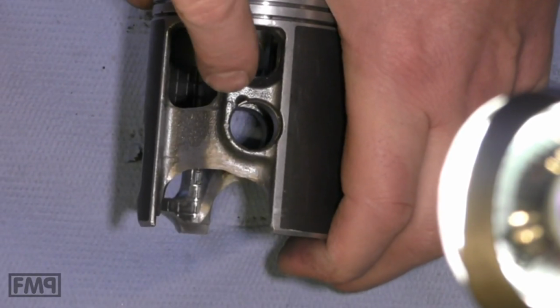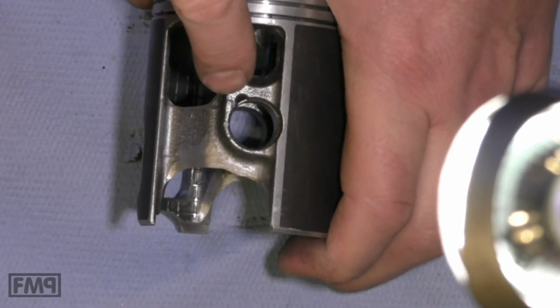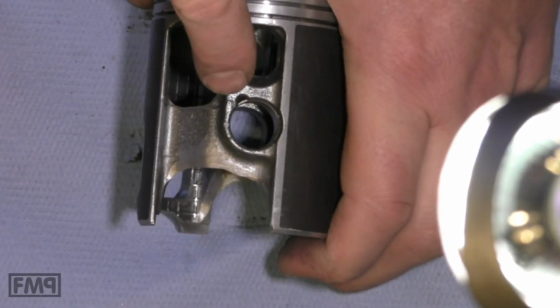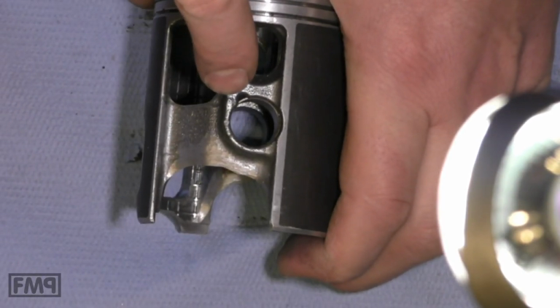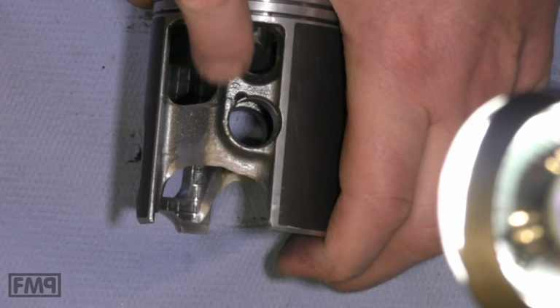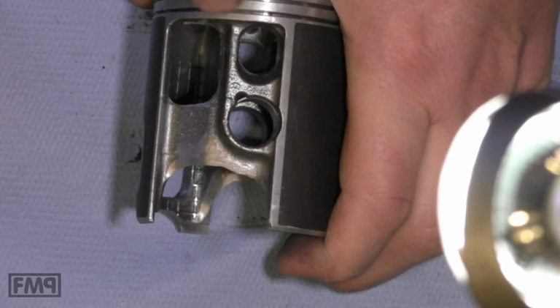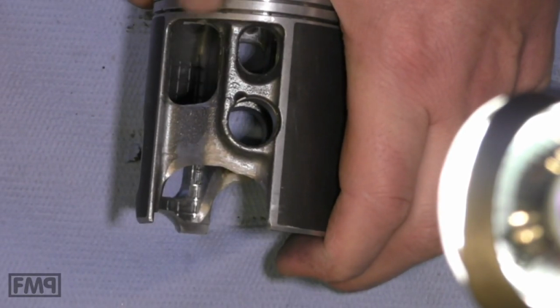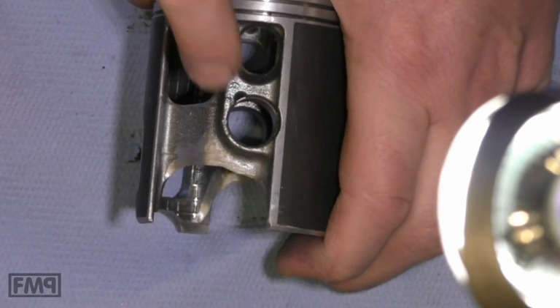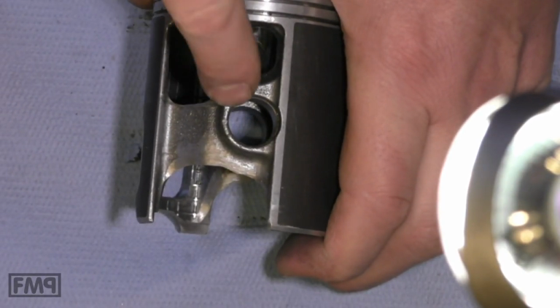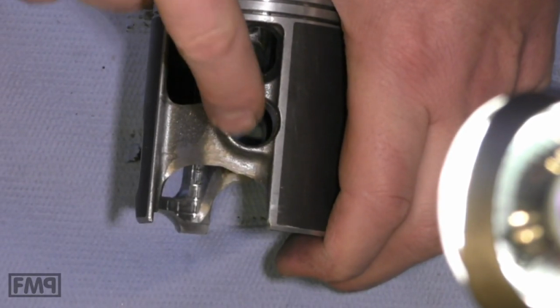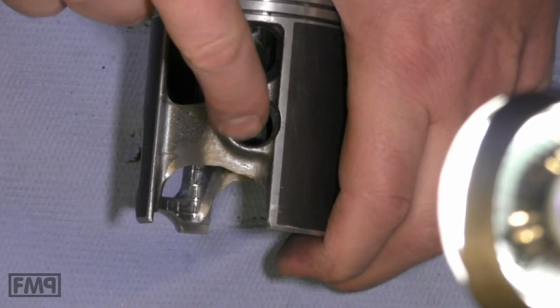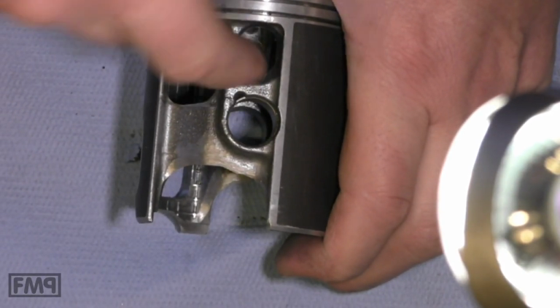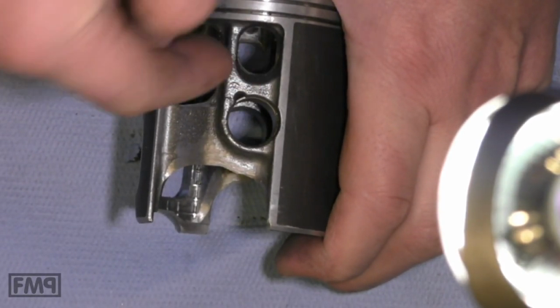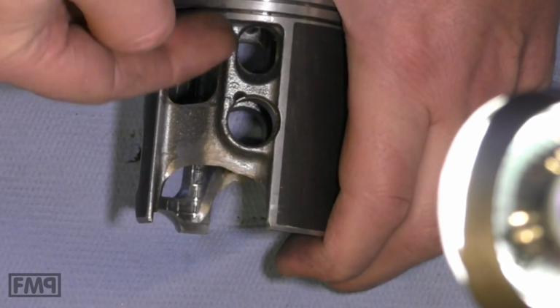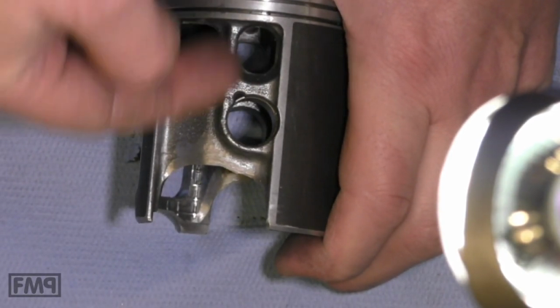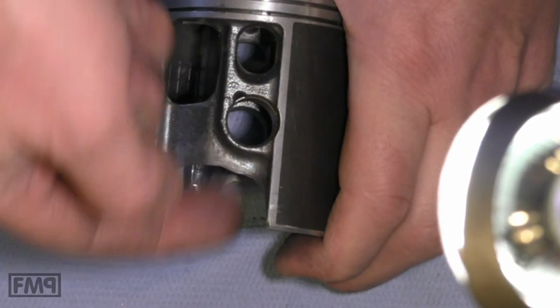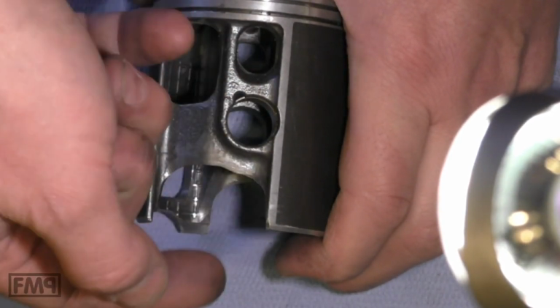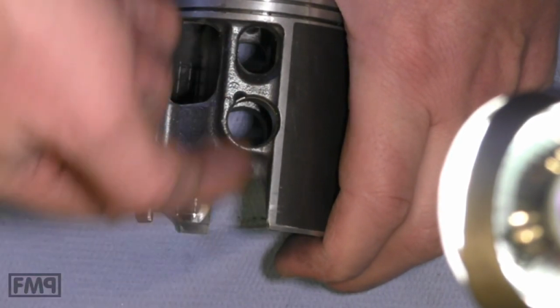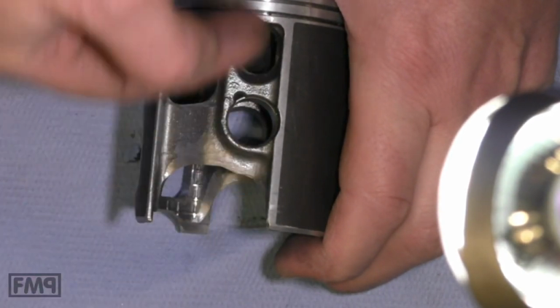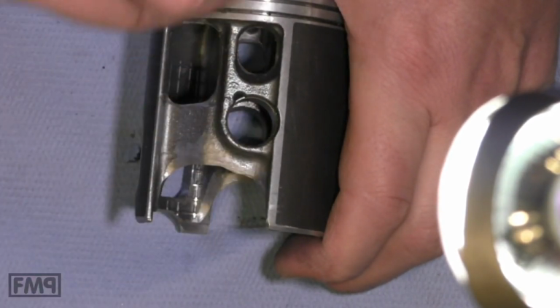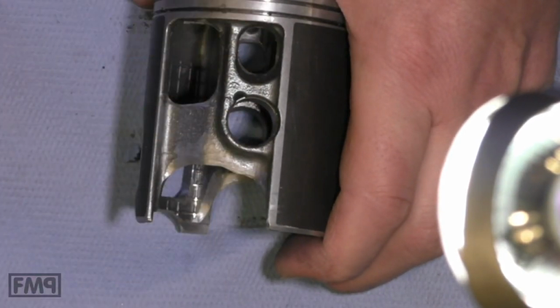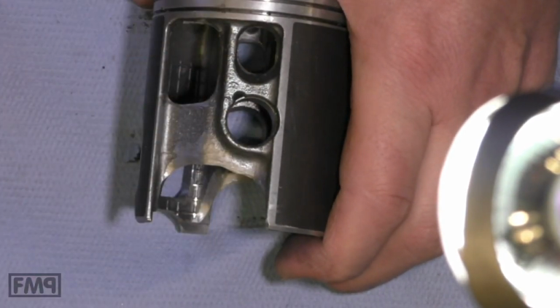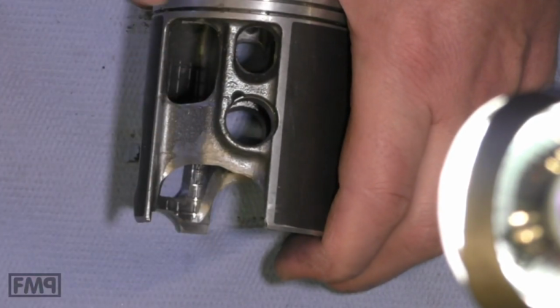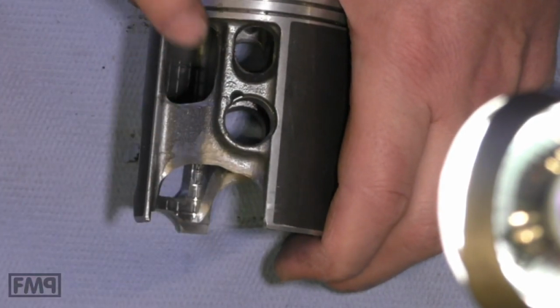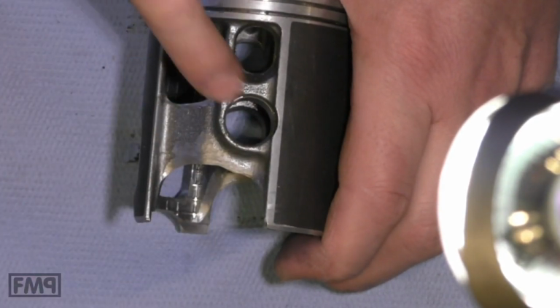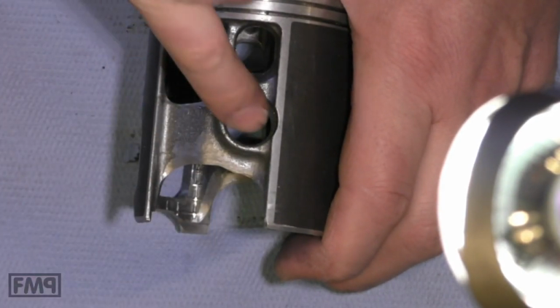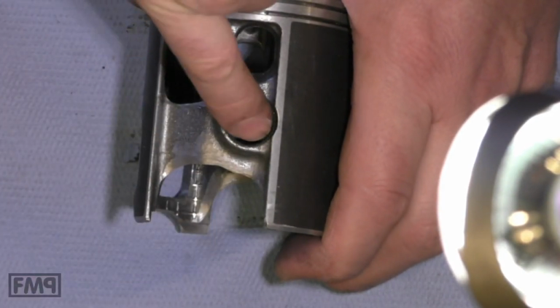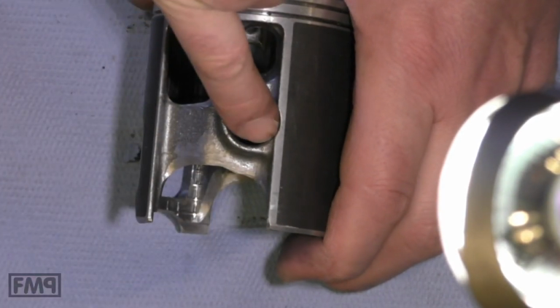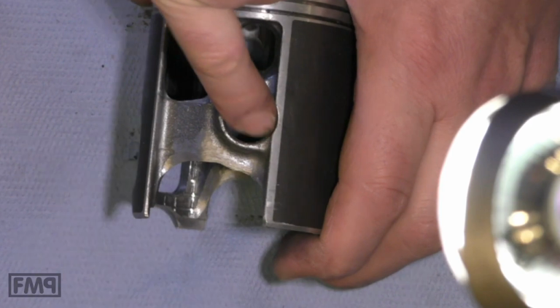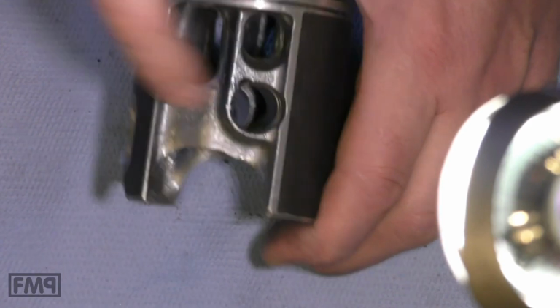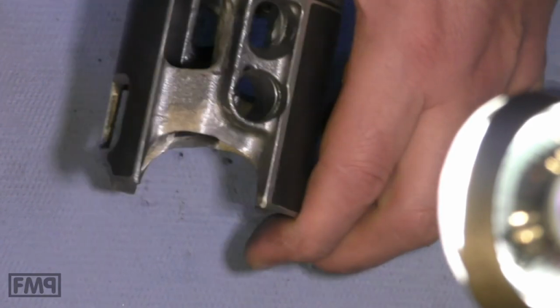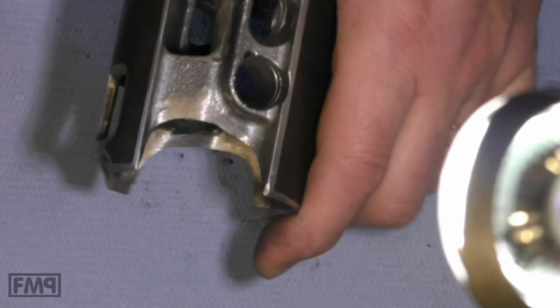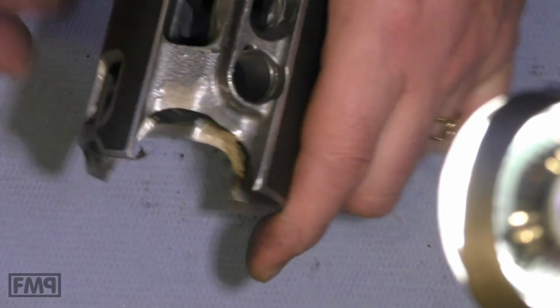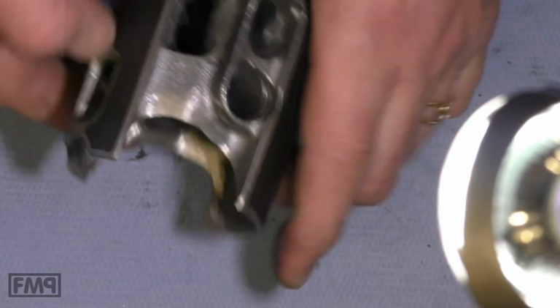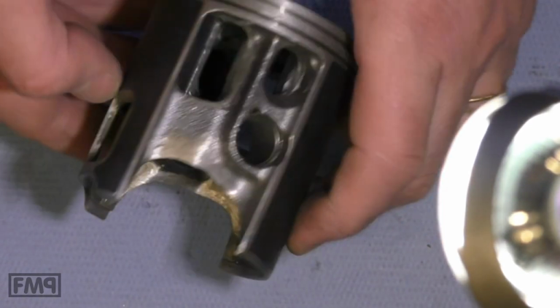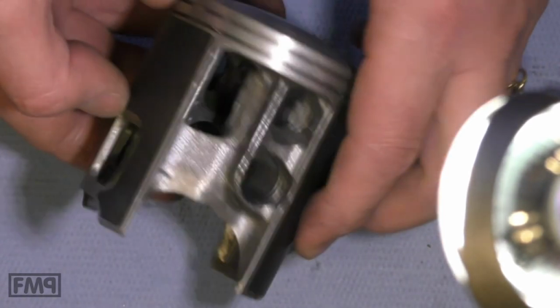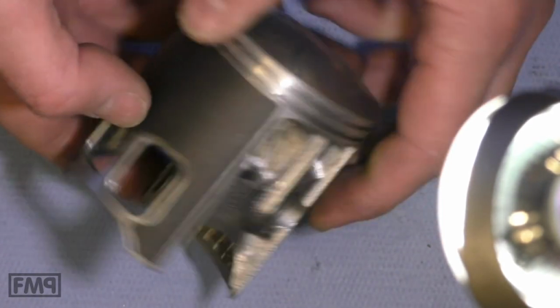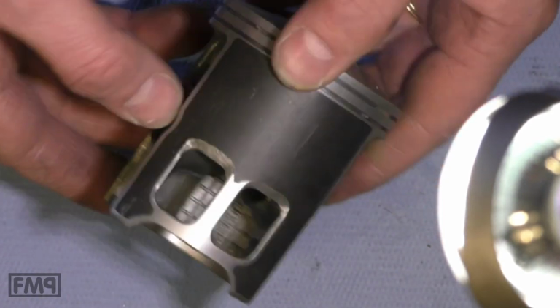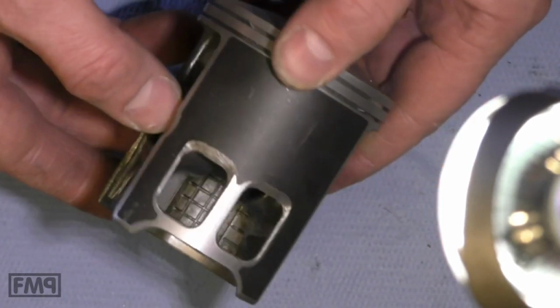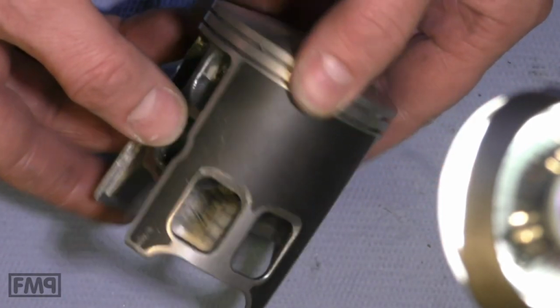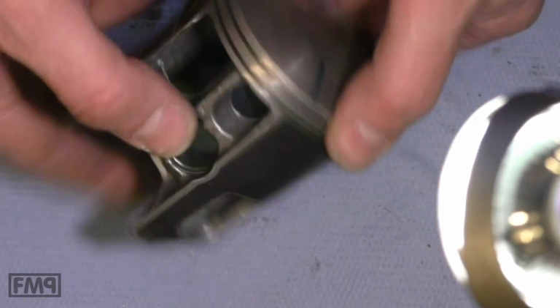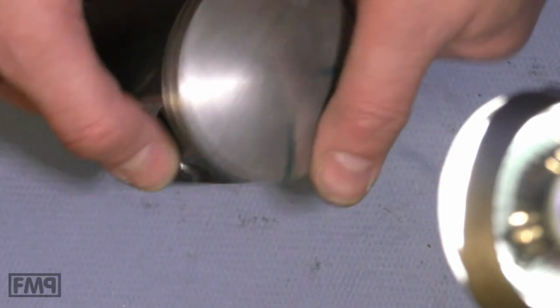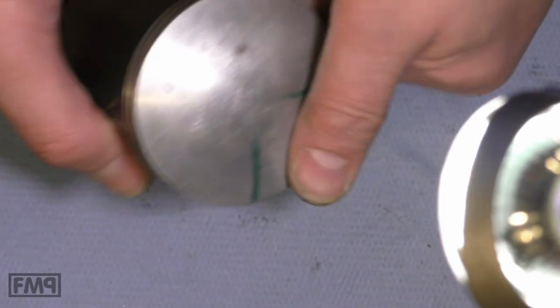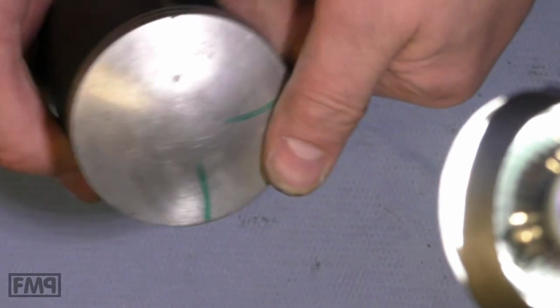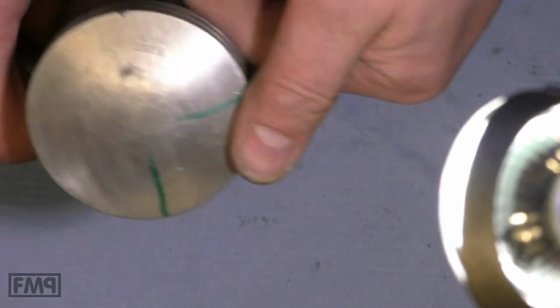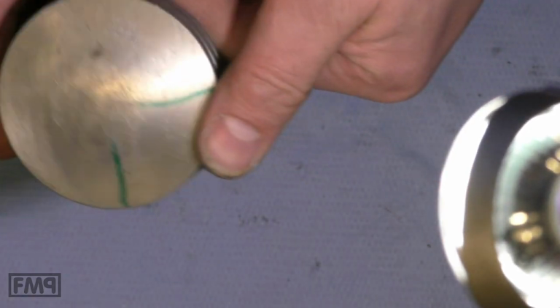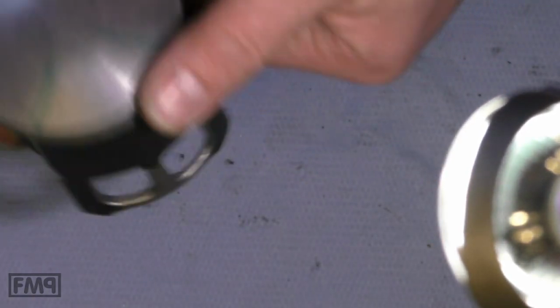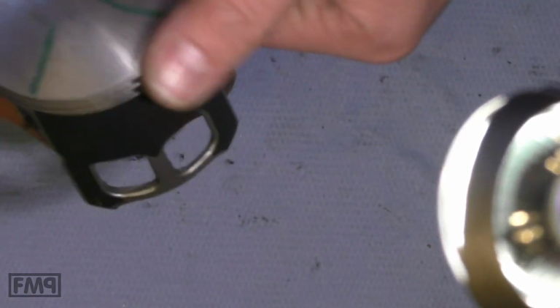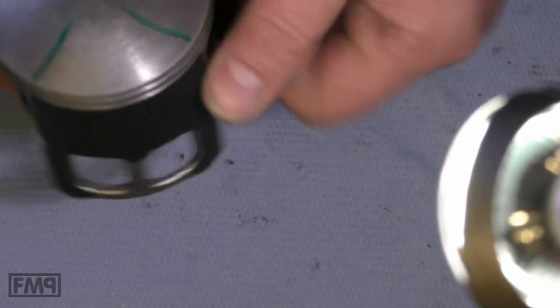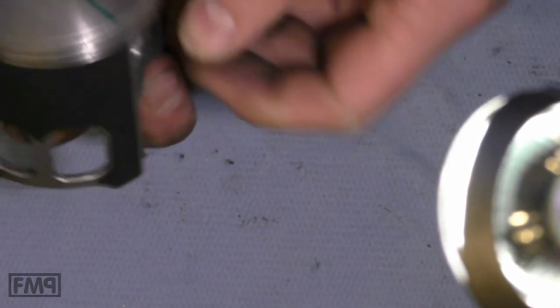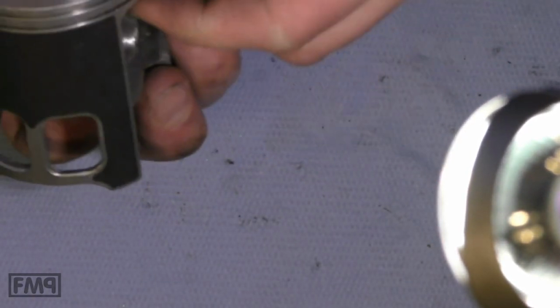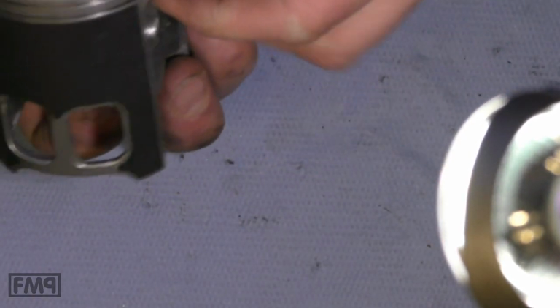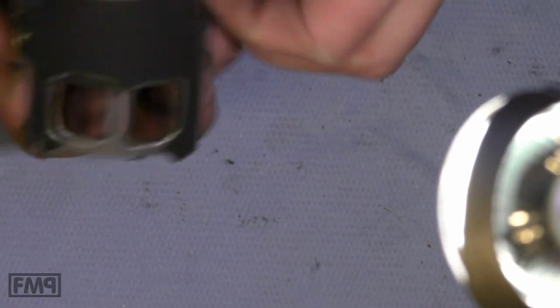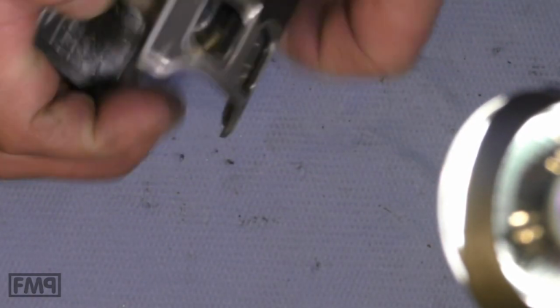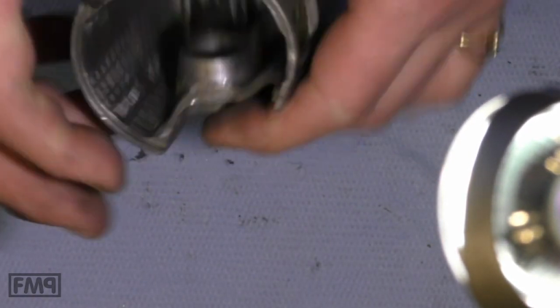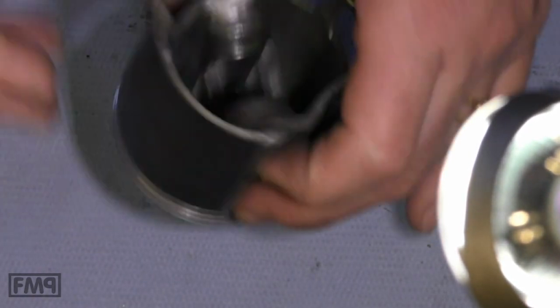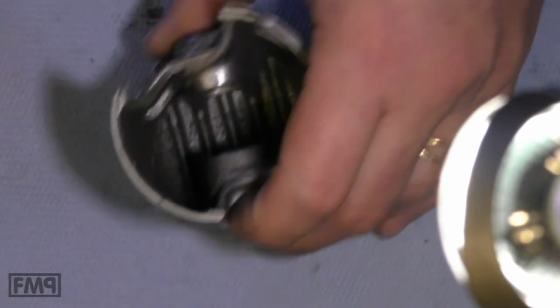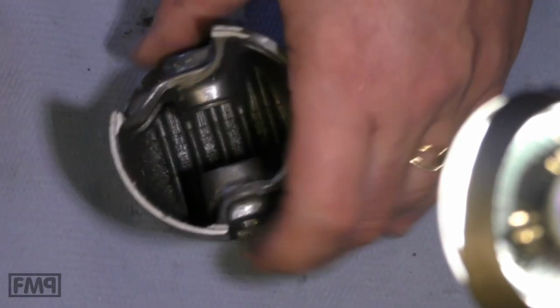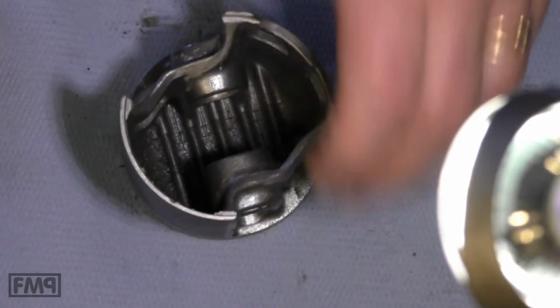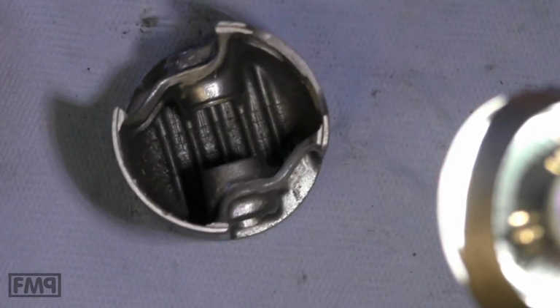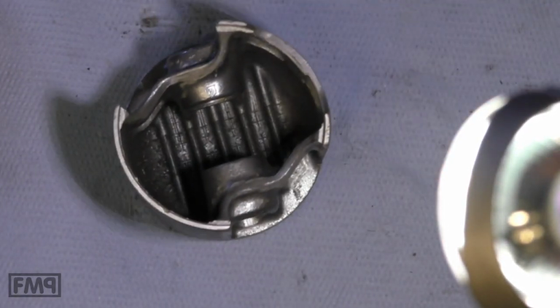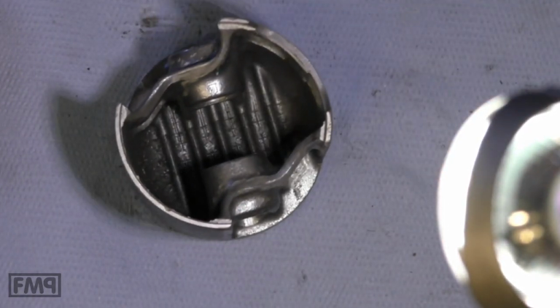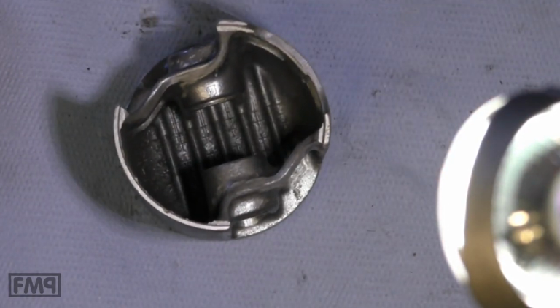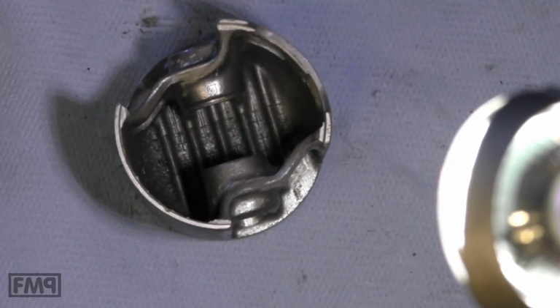C-clip — opening at the top or bottom, not movable at all. Malossi sport. Cheers guys.